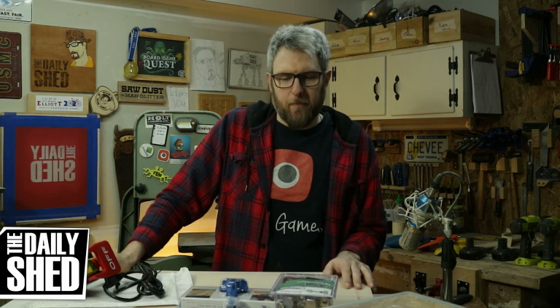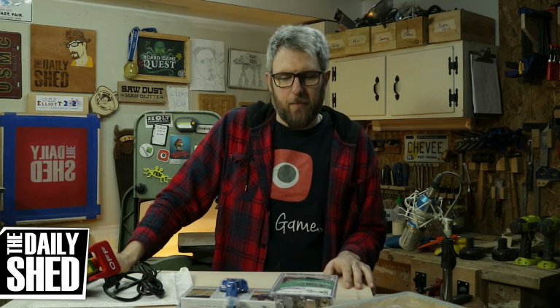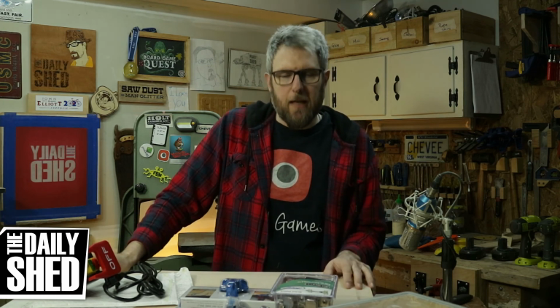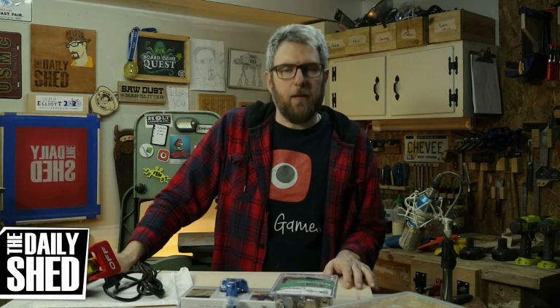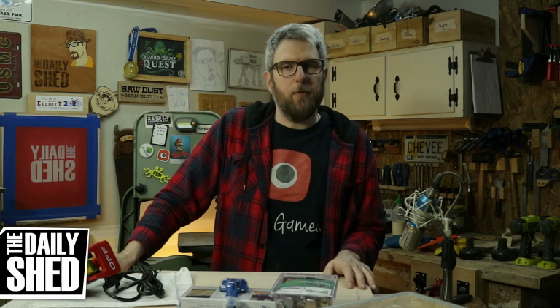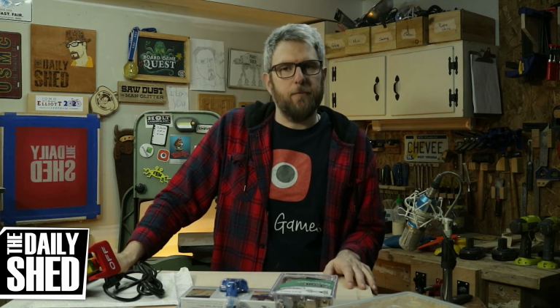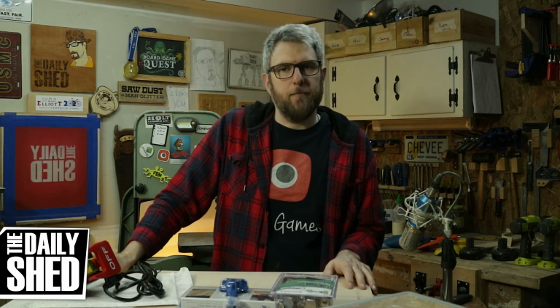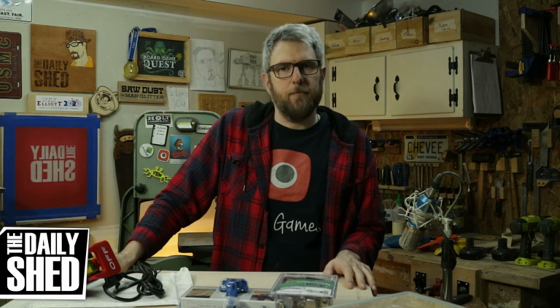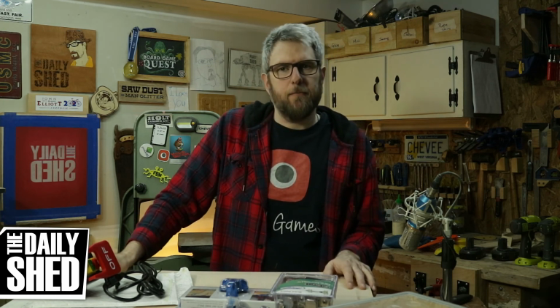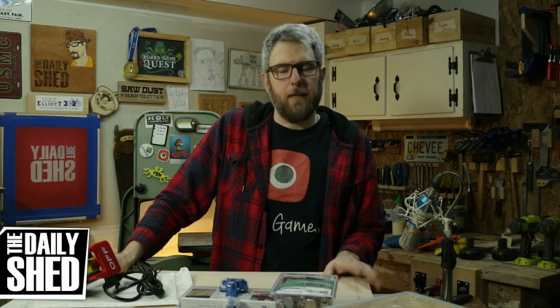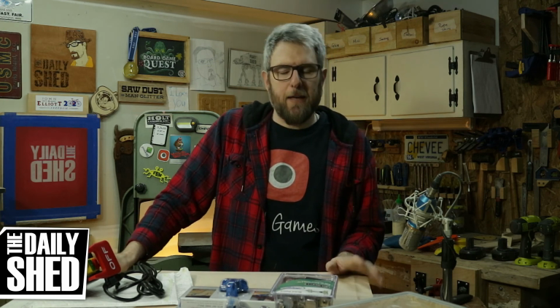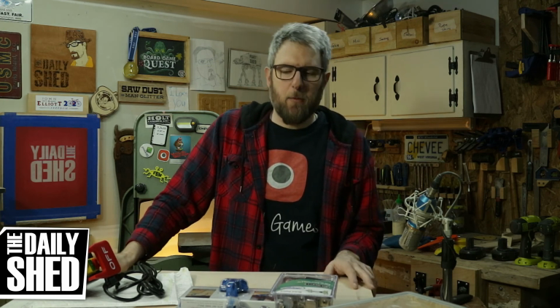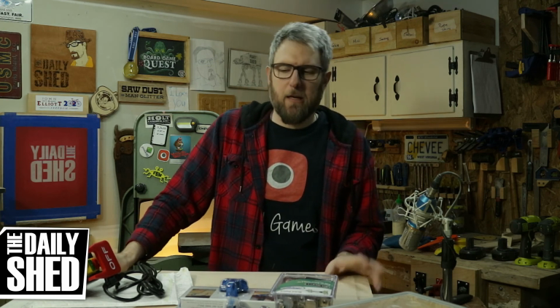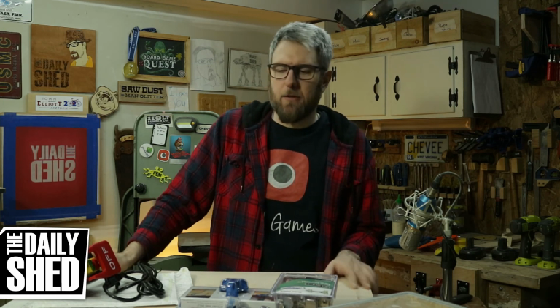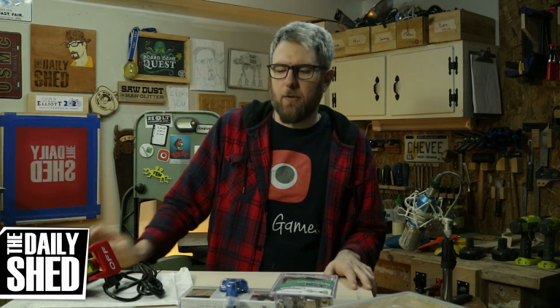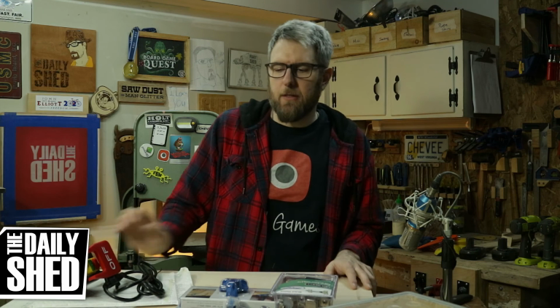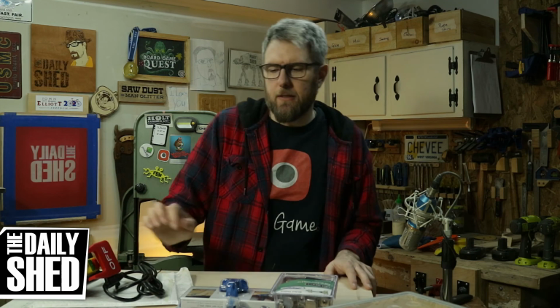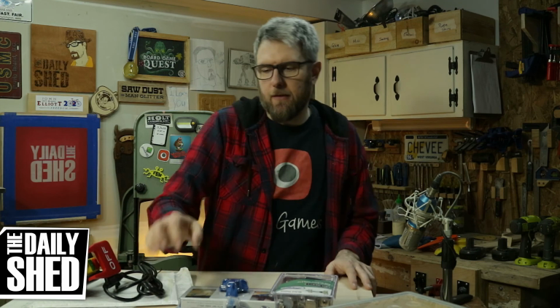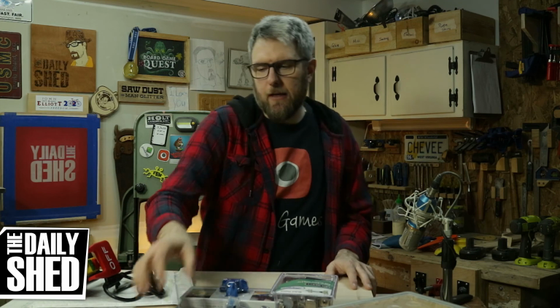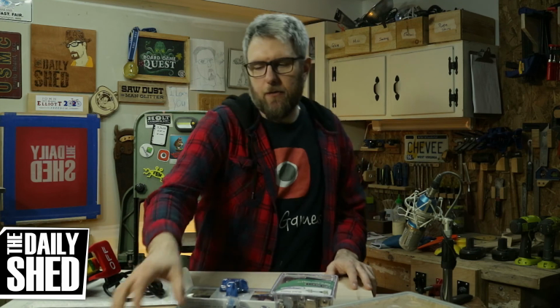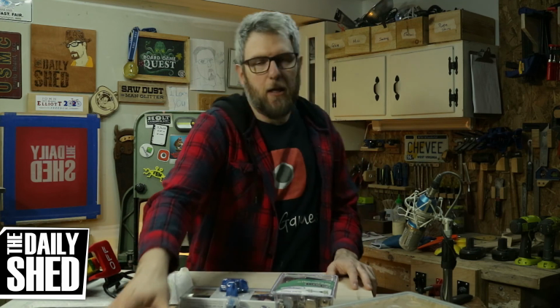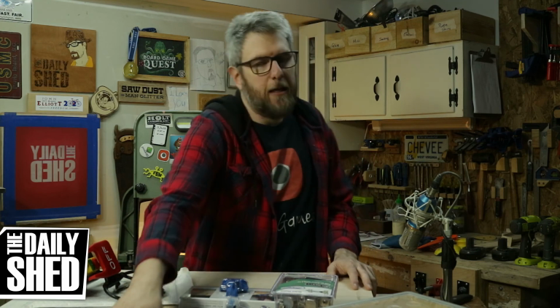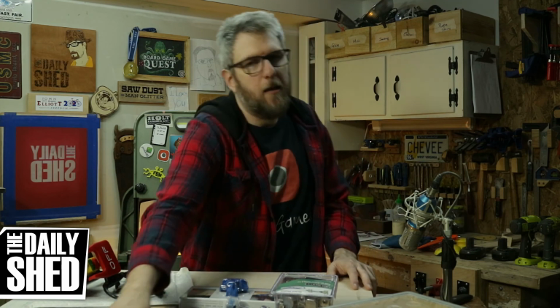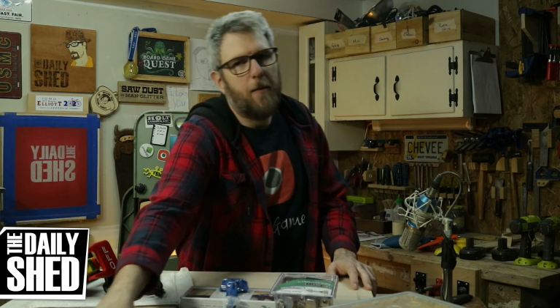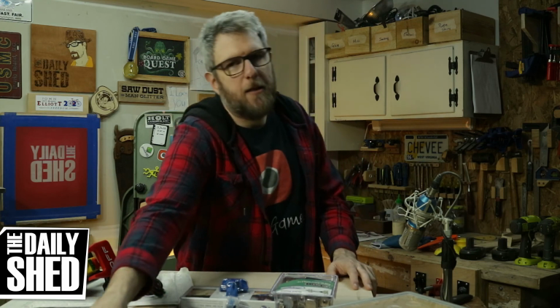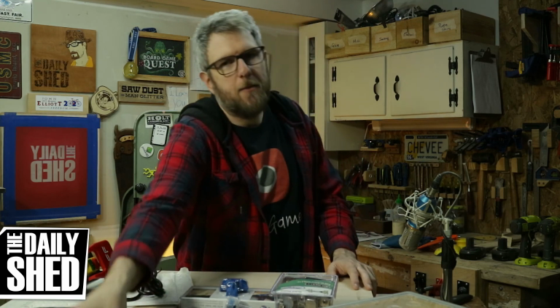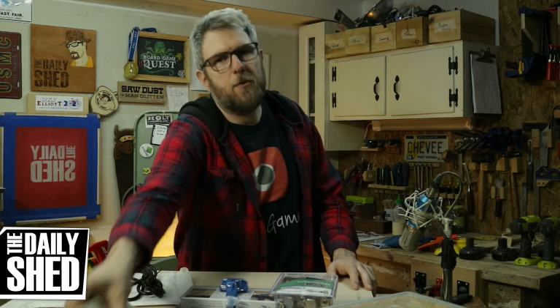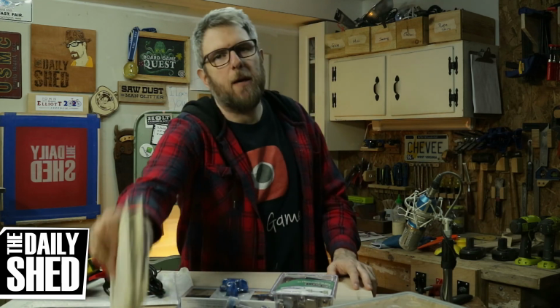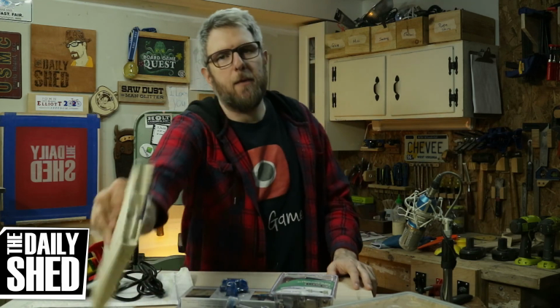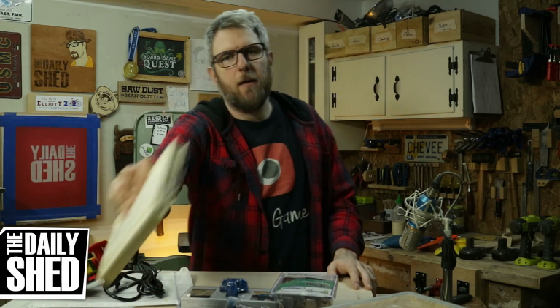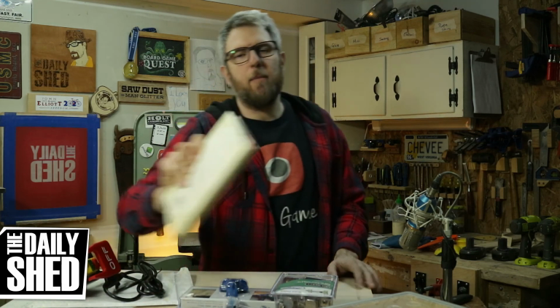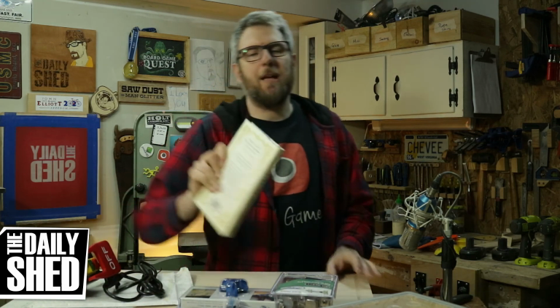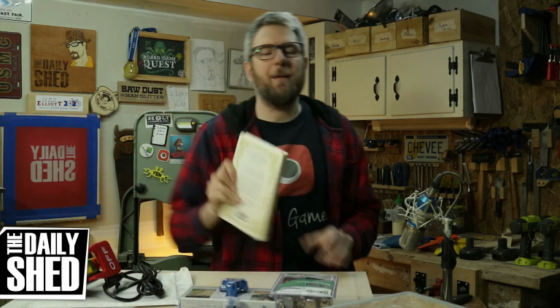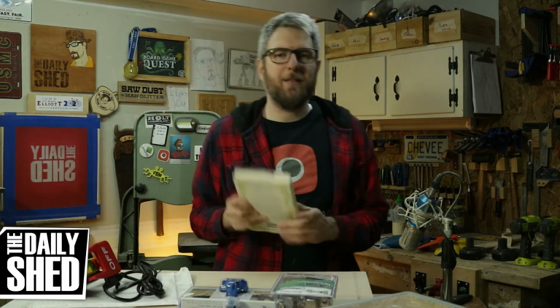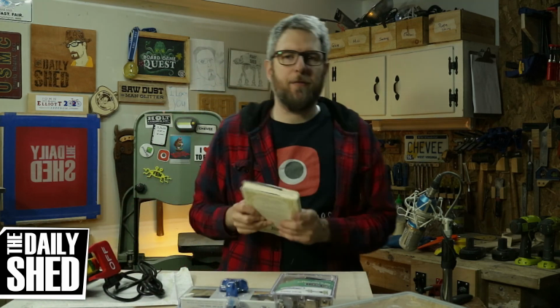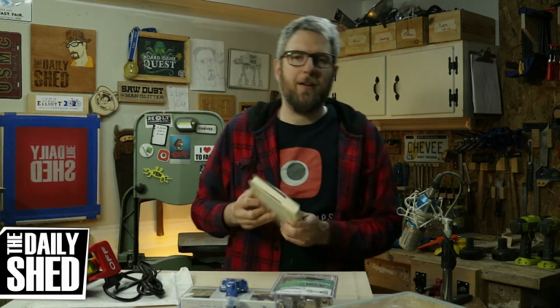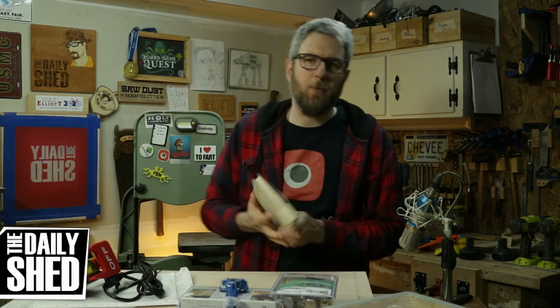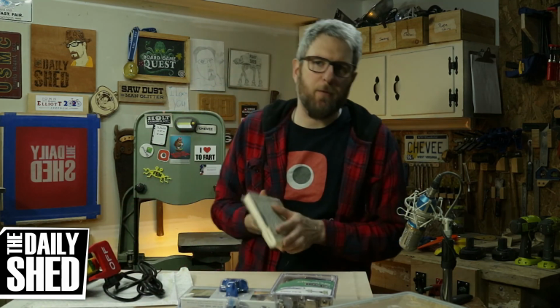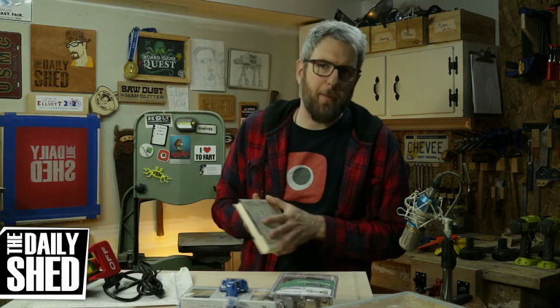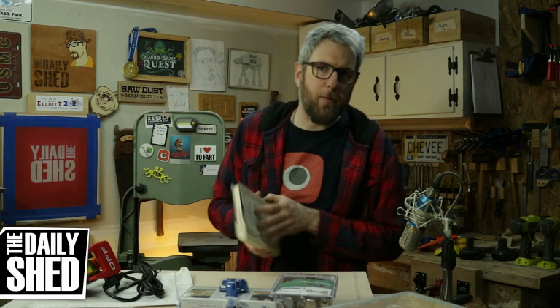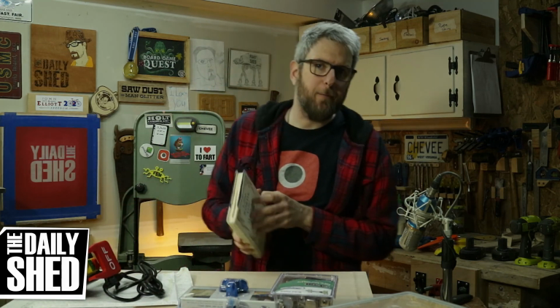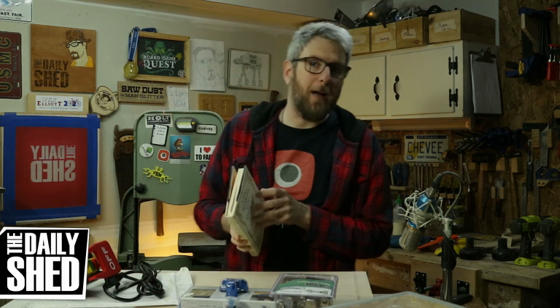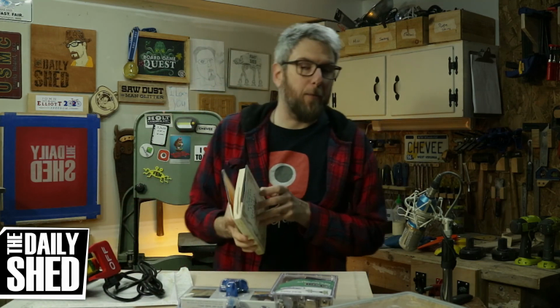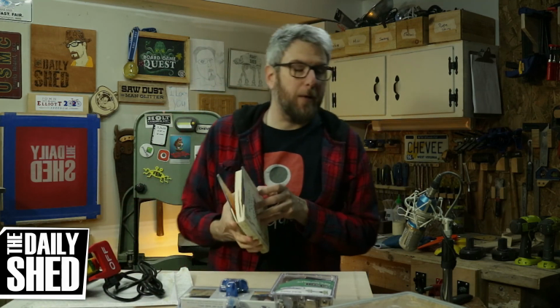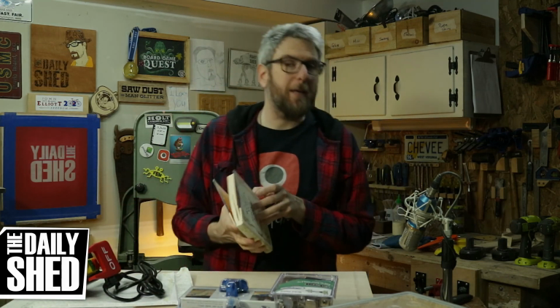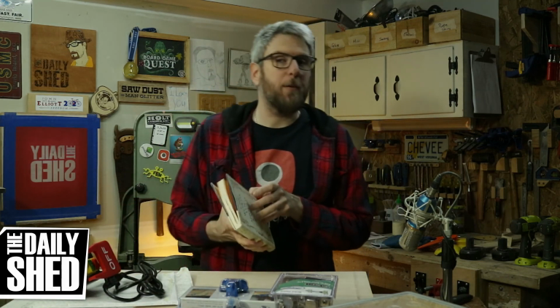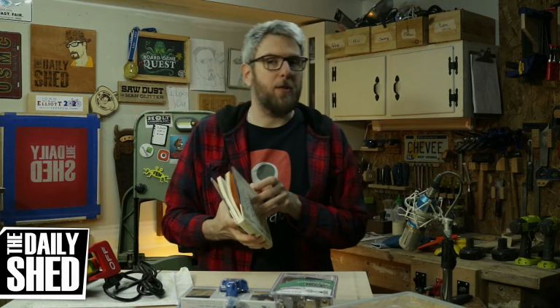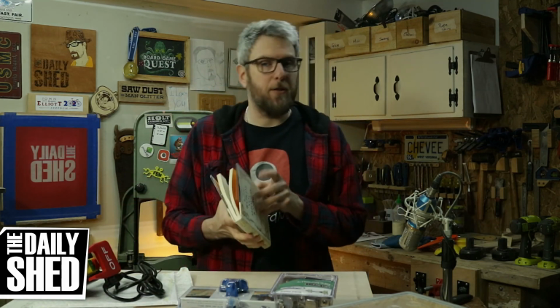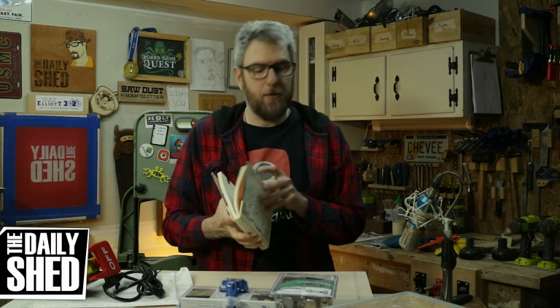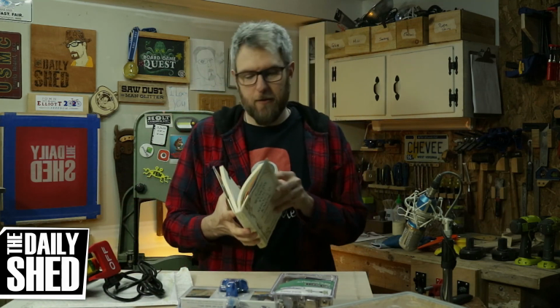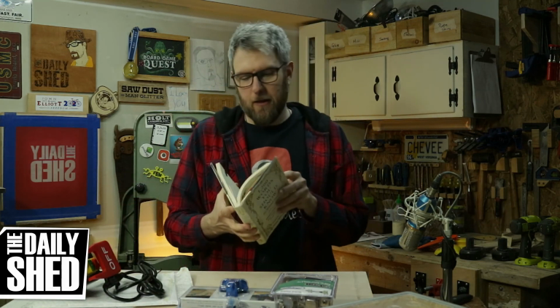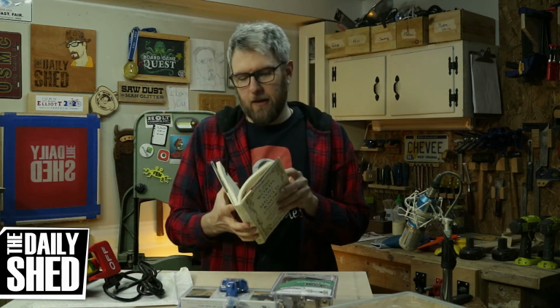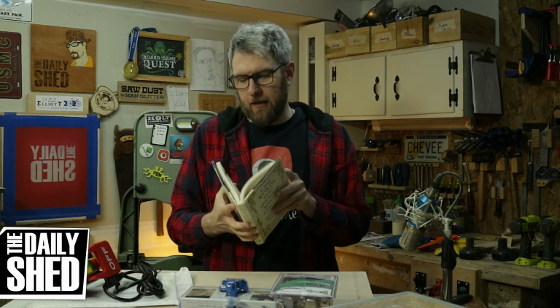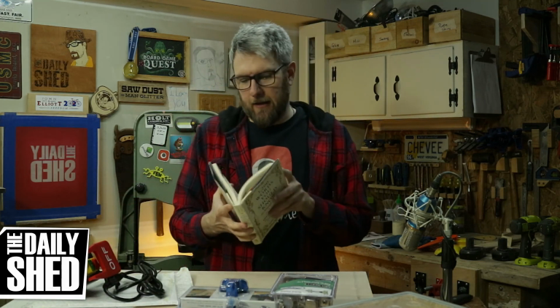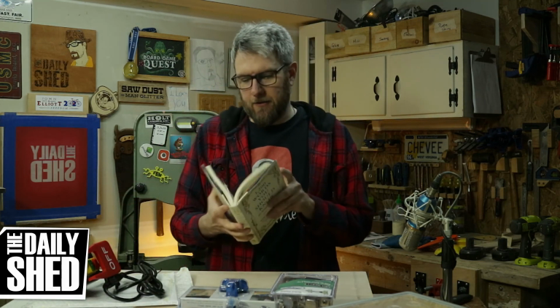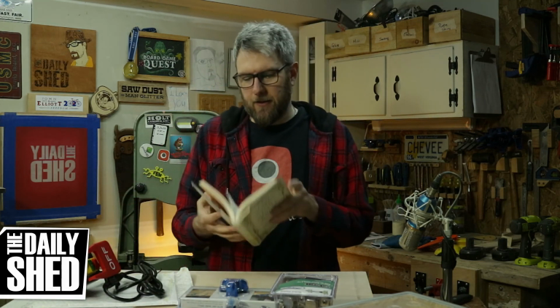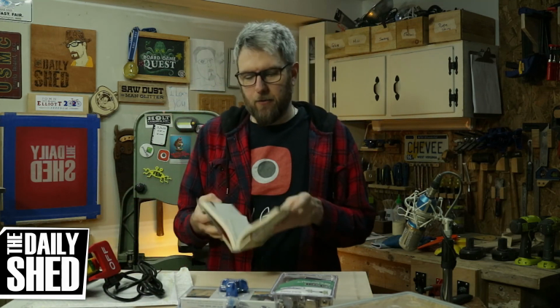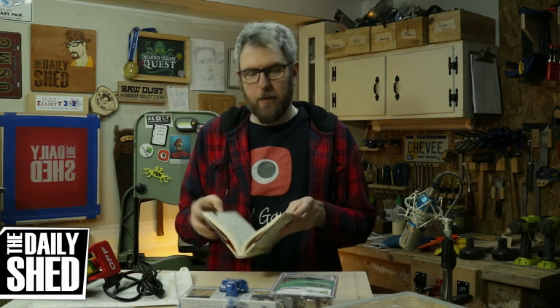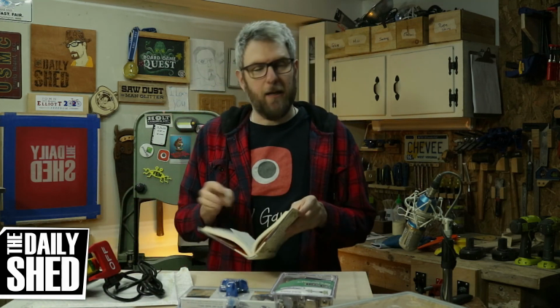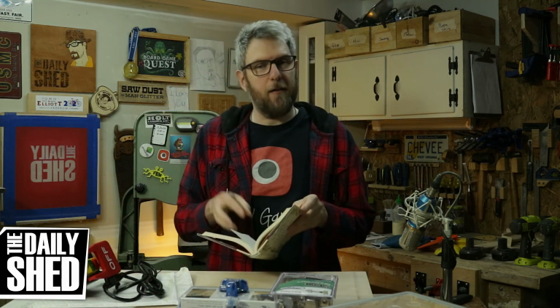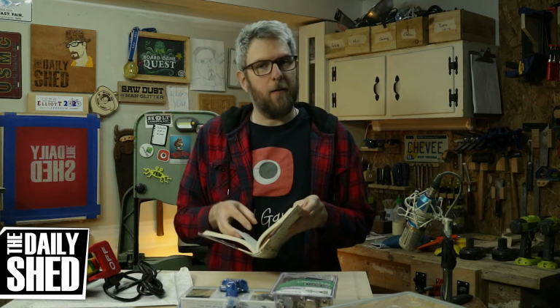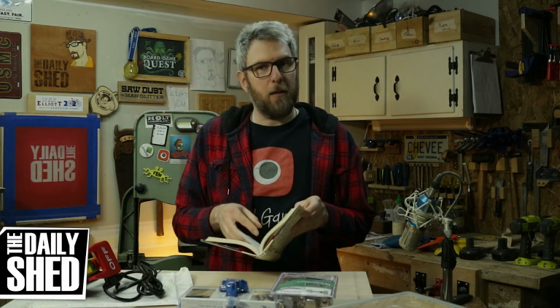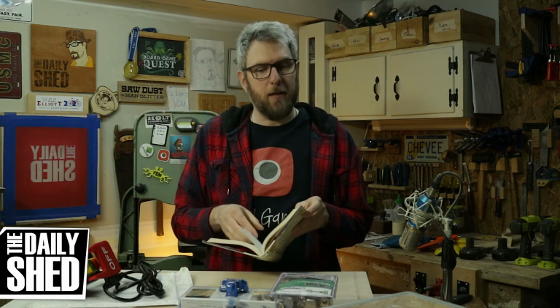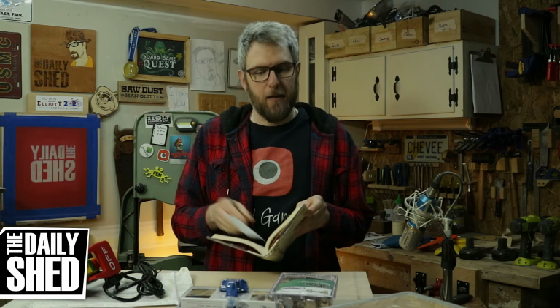Thank you for being here as always. Thank you for liking, commenting, subscribing — being amazing friends, wonderful people. I really appreciate you, and I'll see you again on Monday.